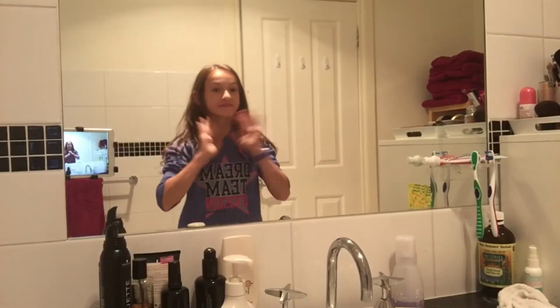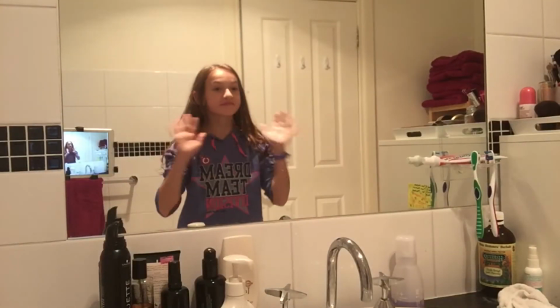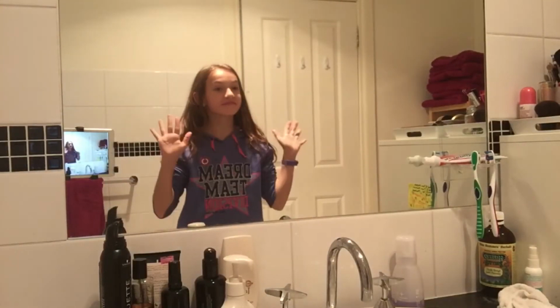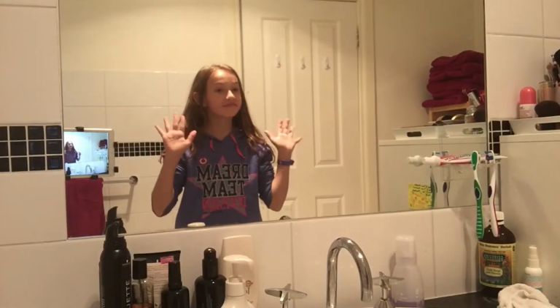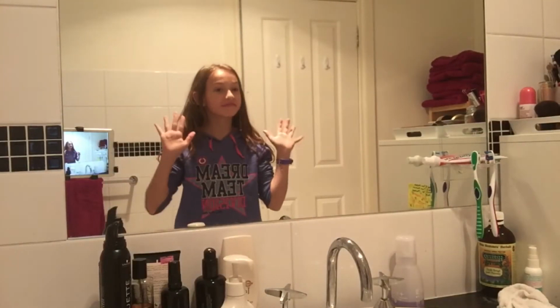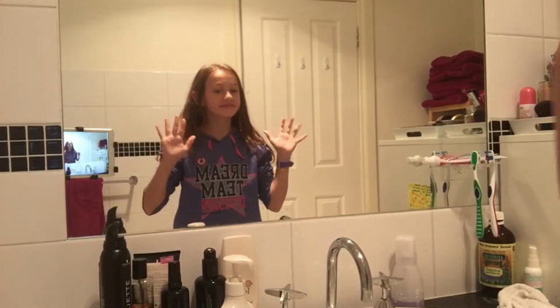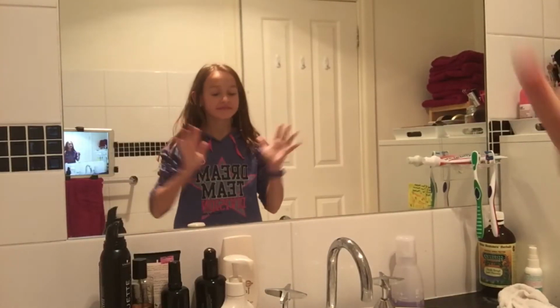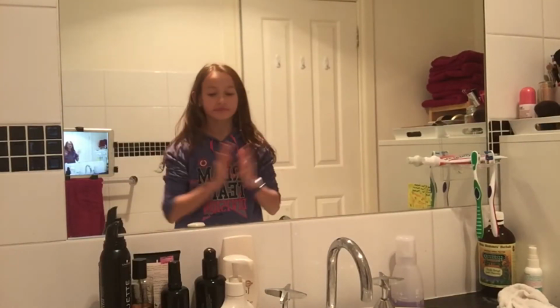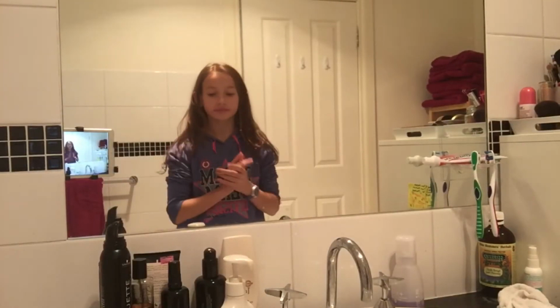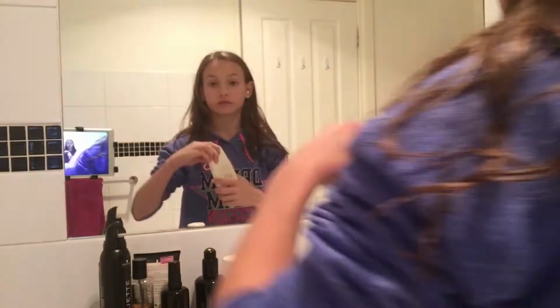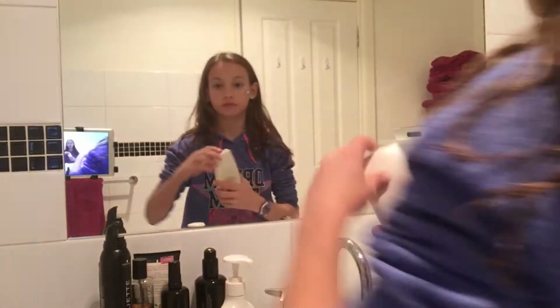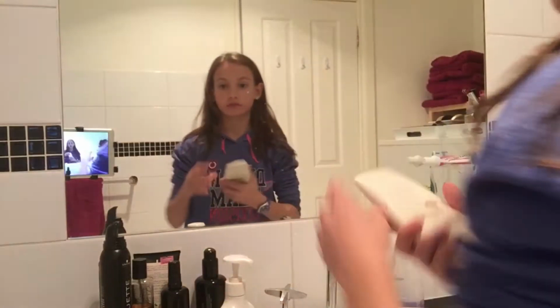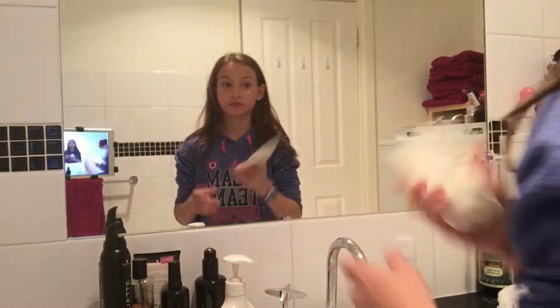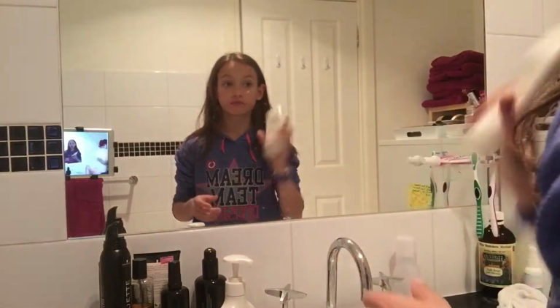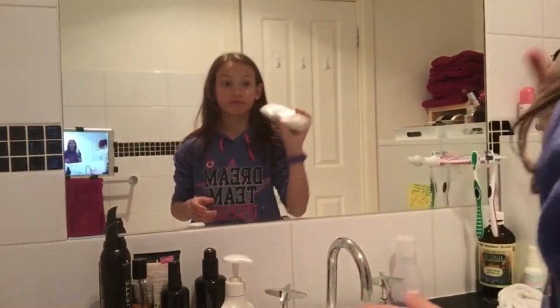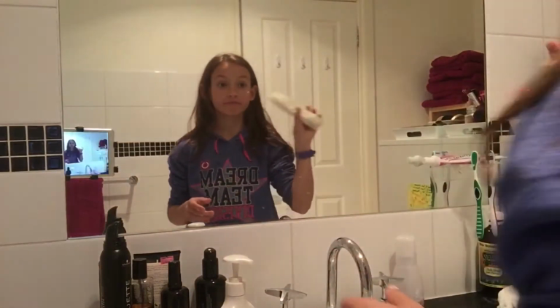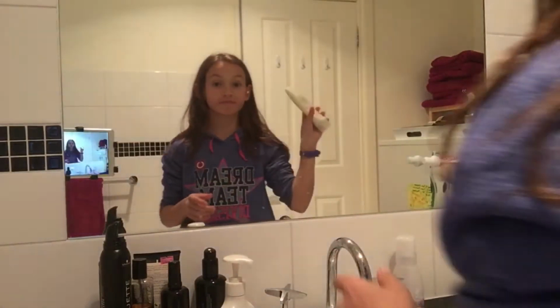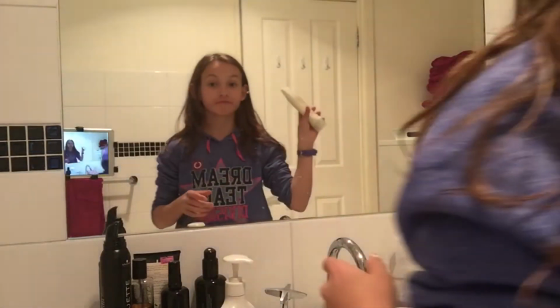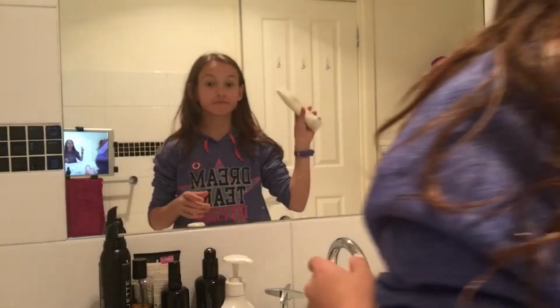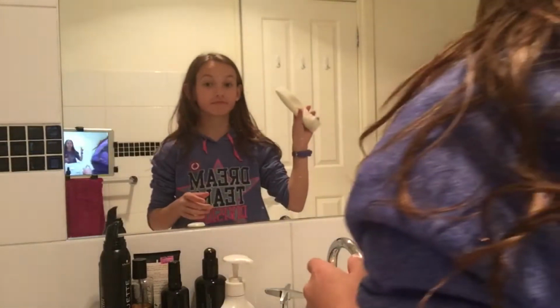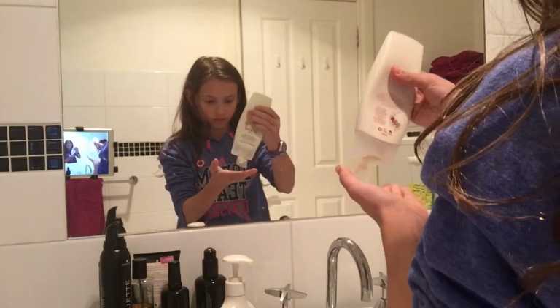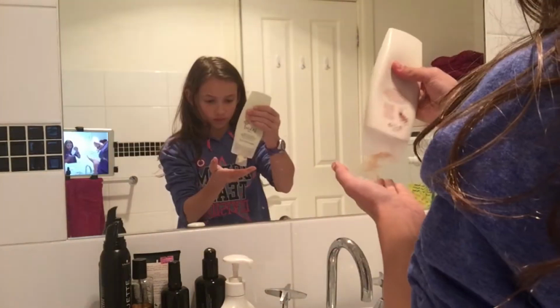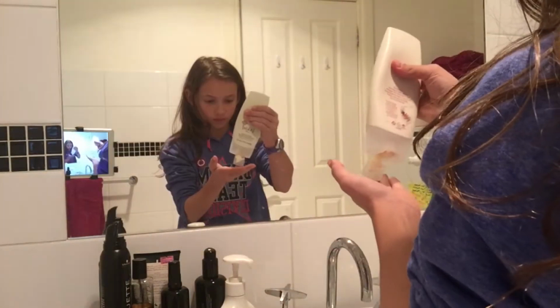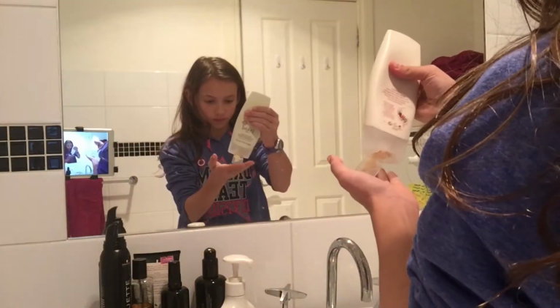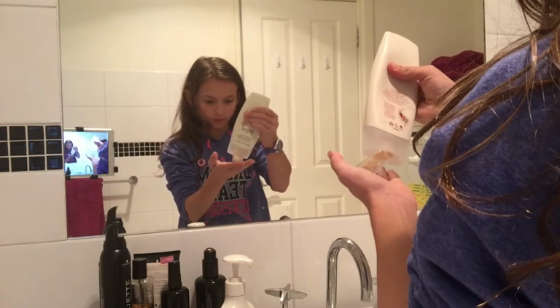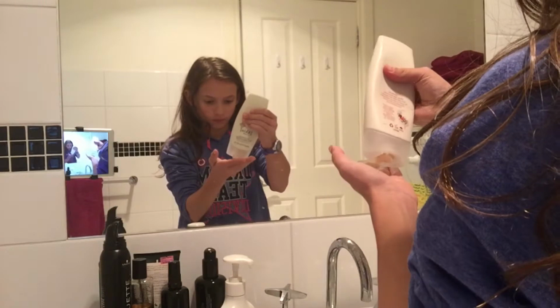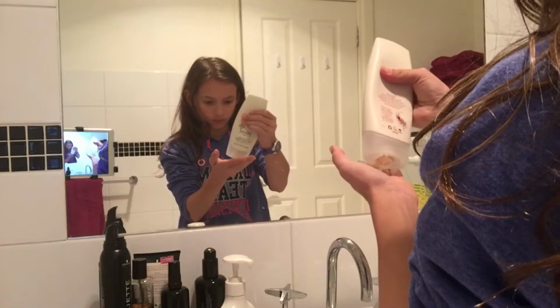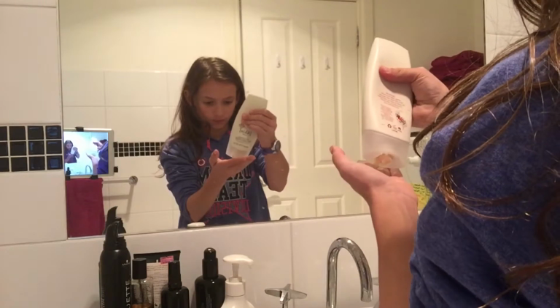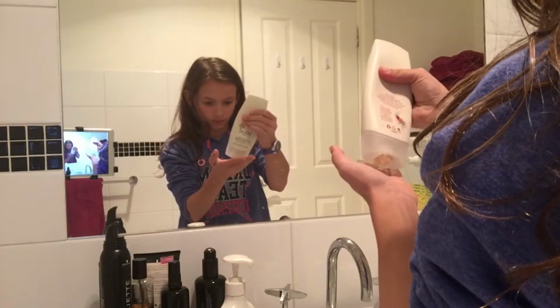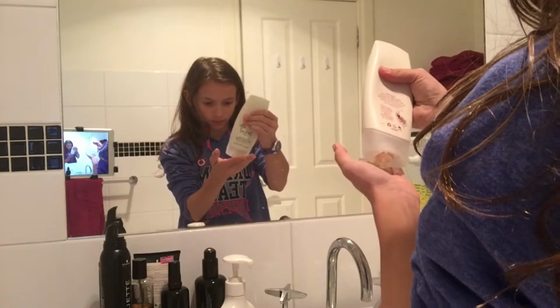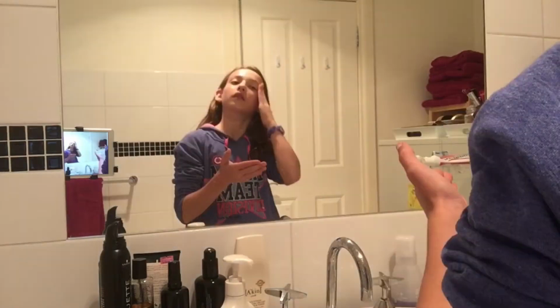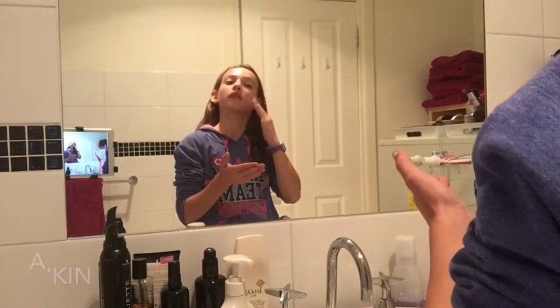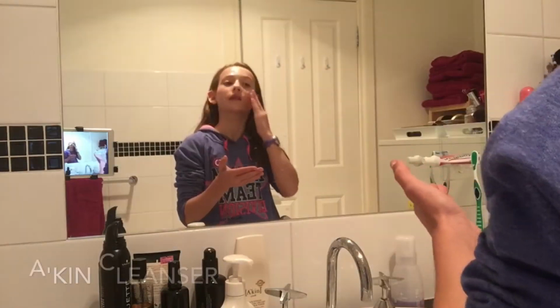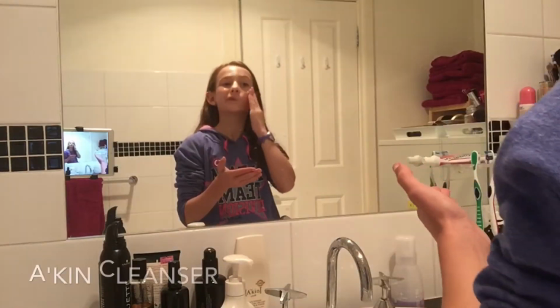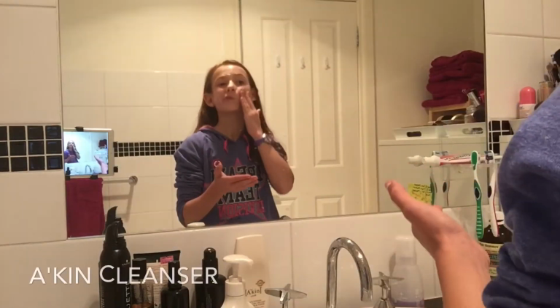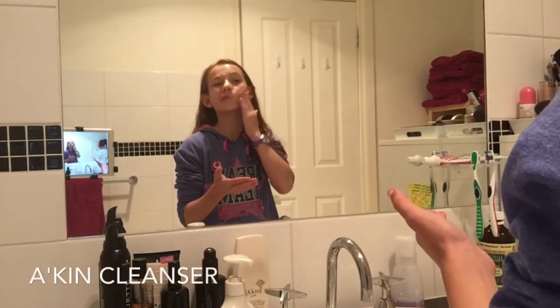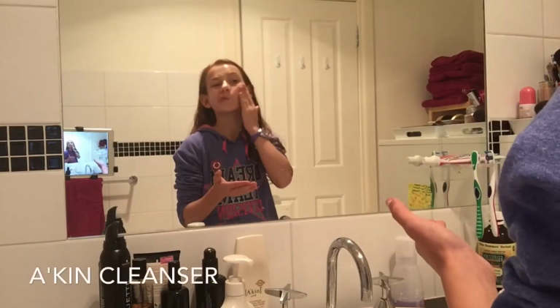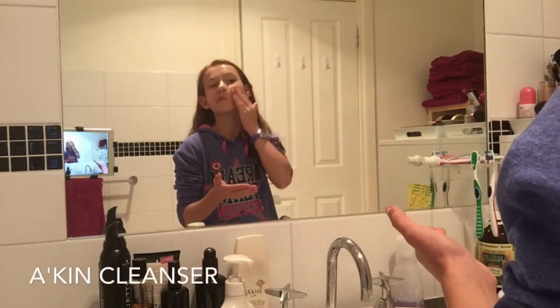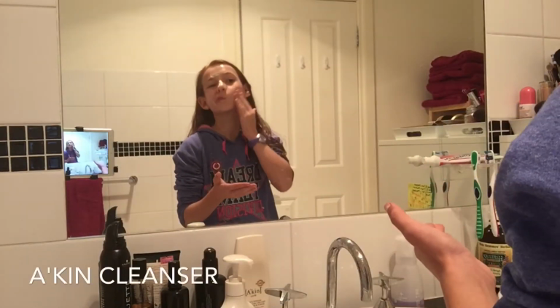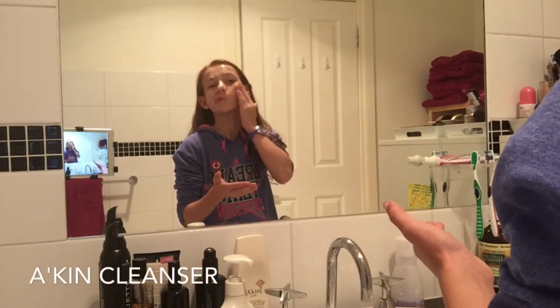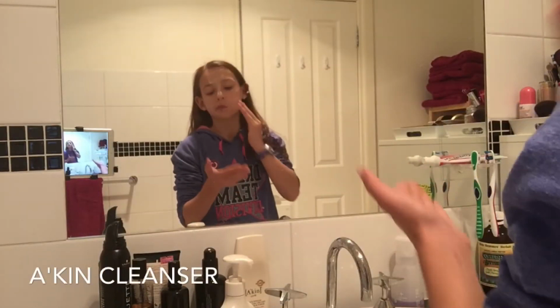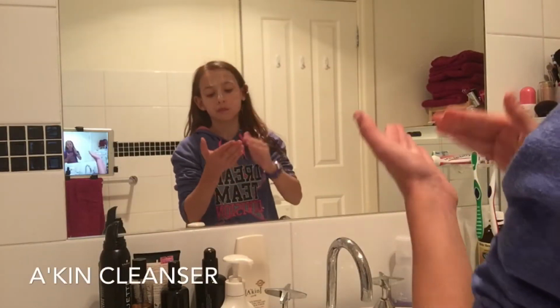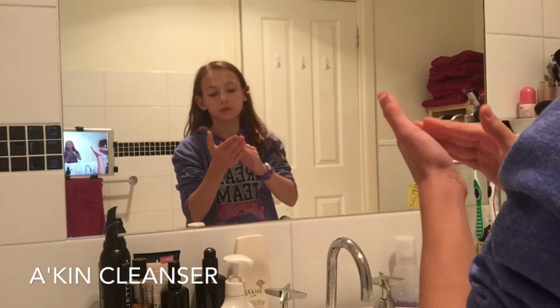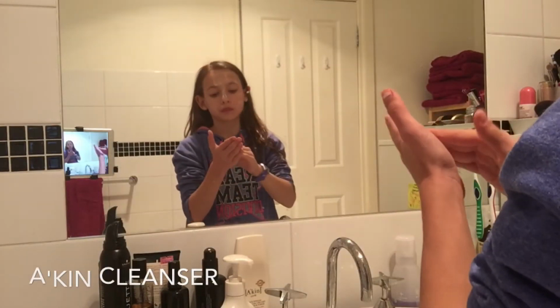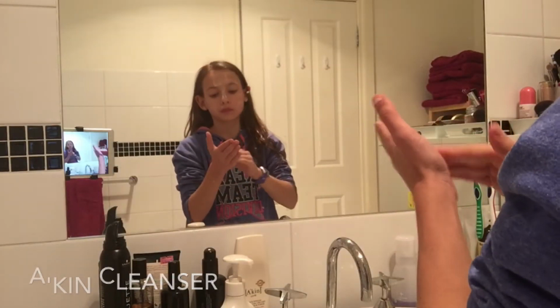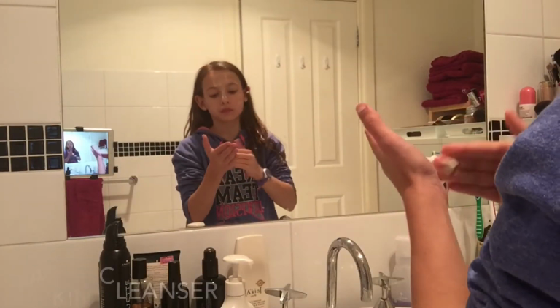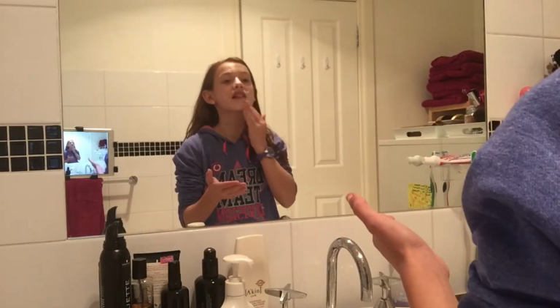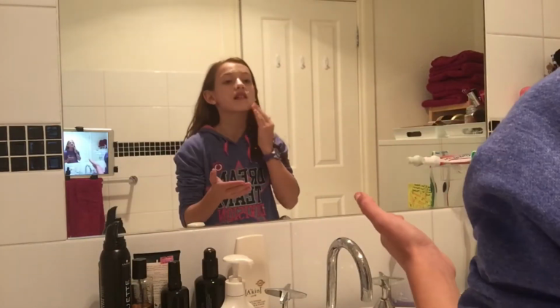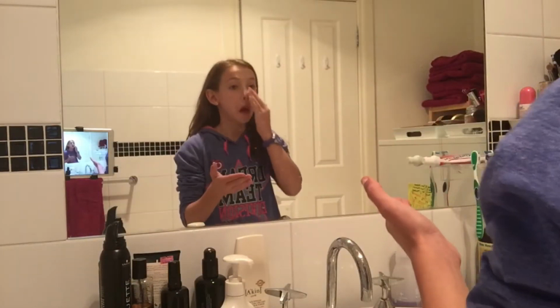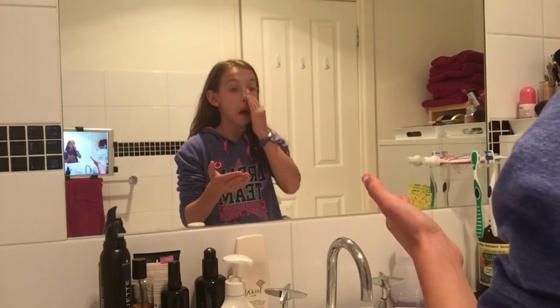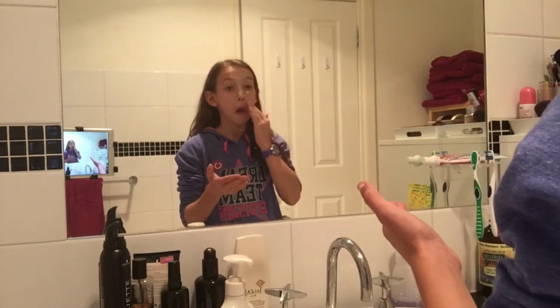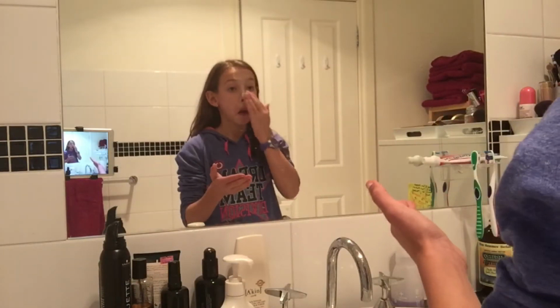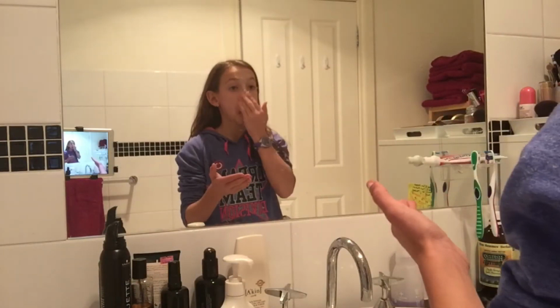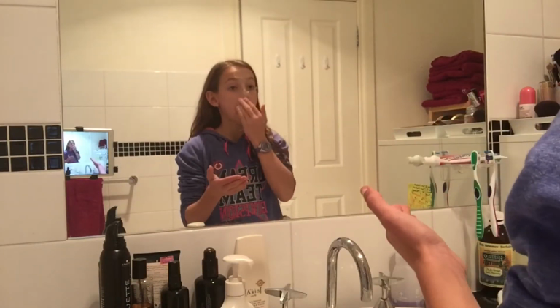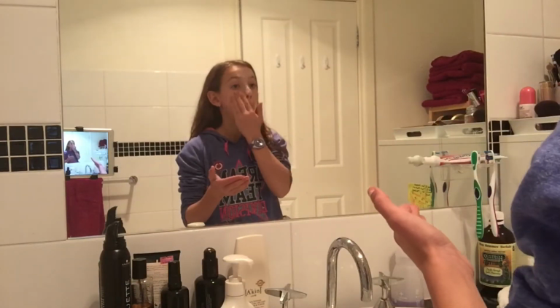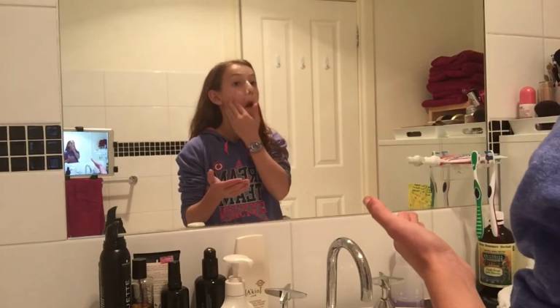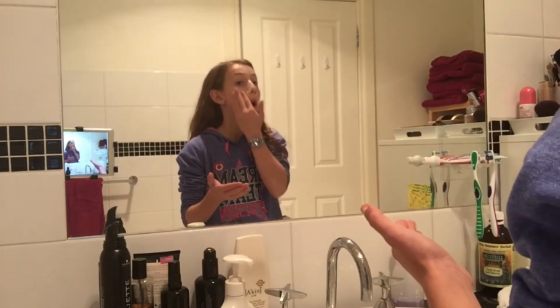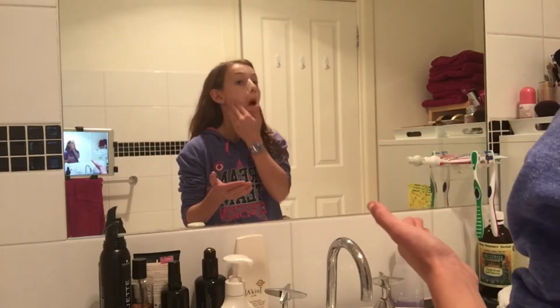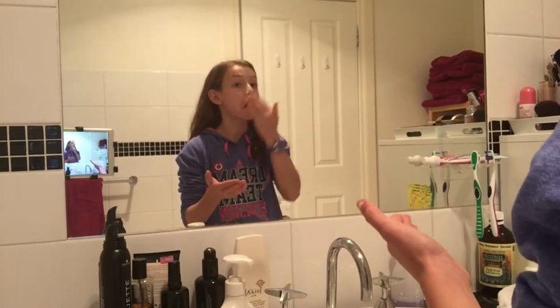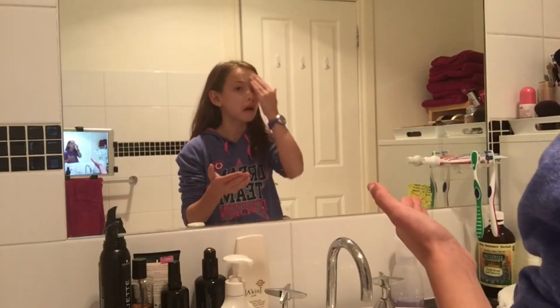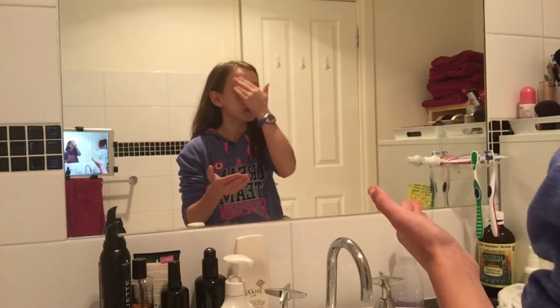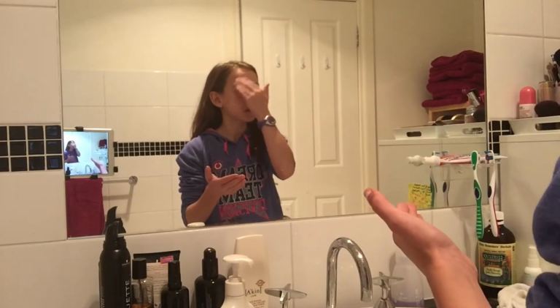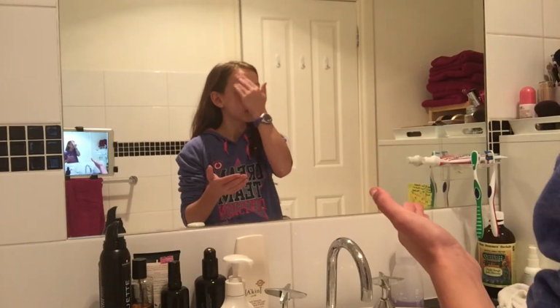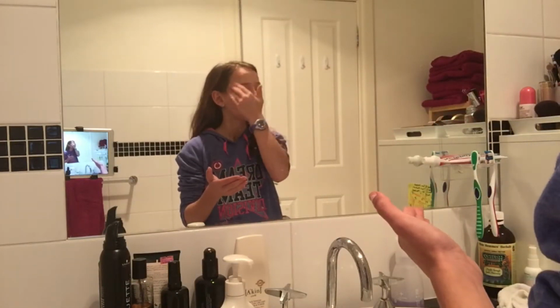Okay, so I'm just going to cleanse my face using the Aiken Cleanser and then I just wash off with a damp cloth.